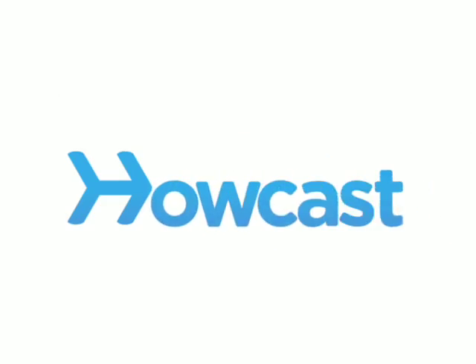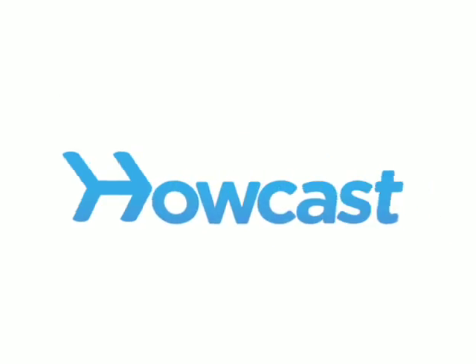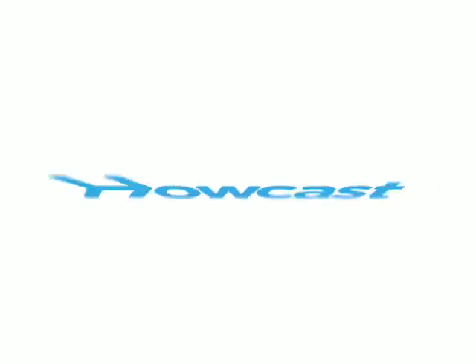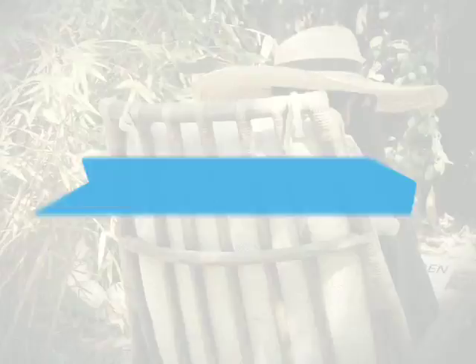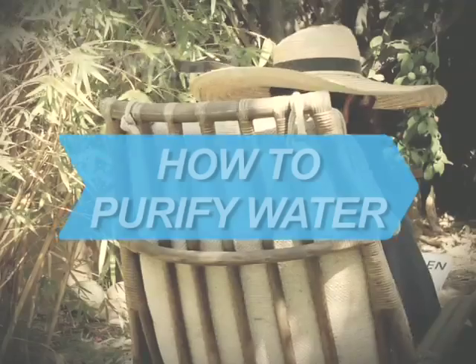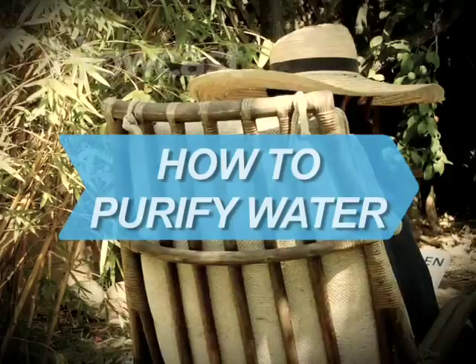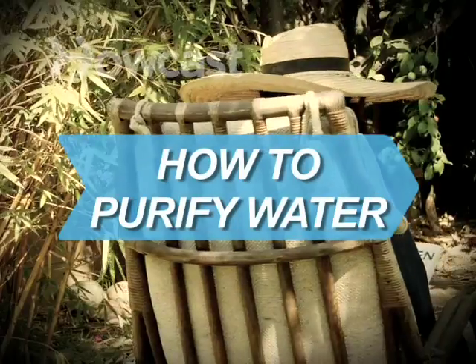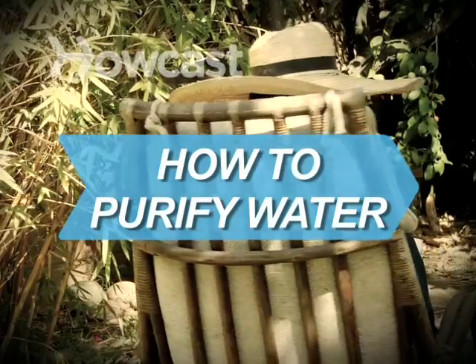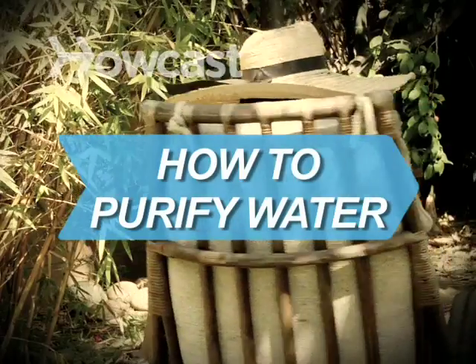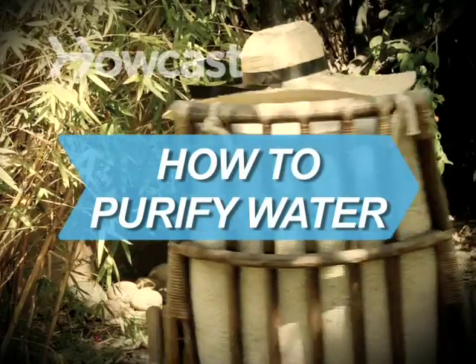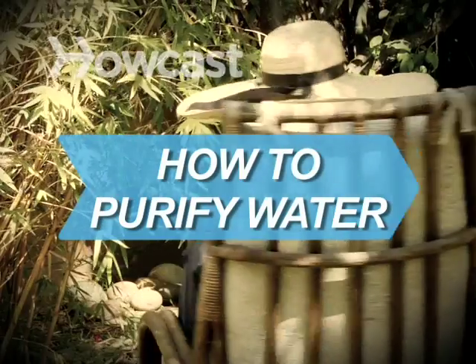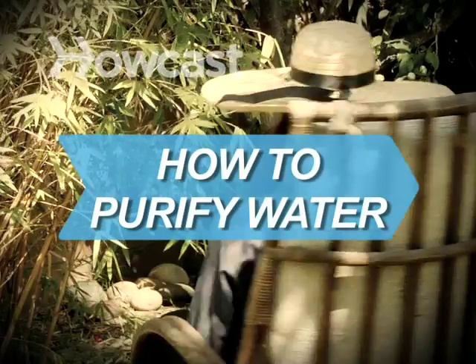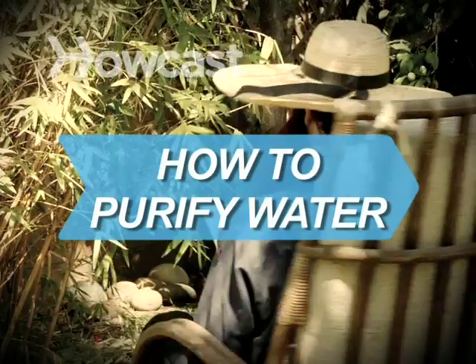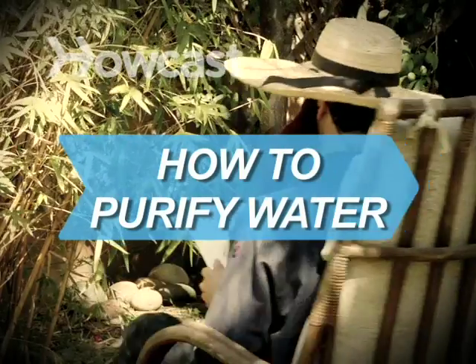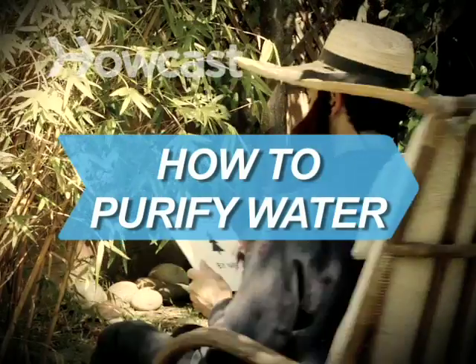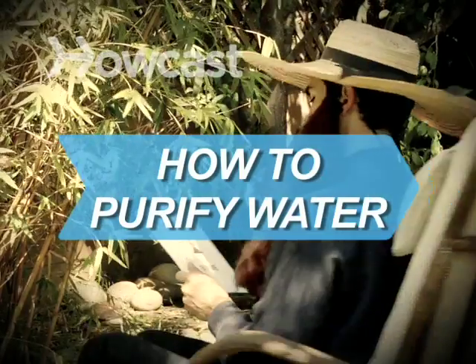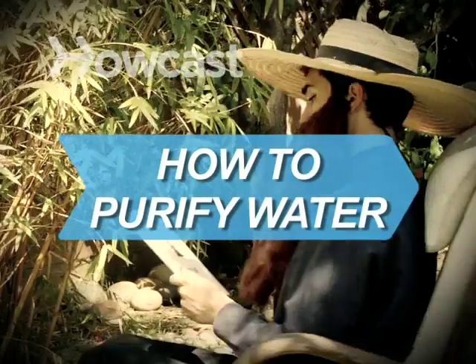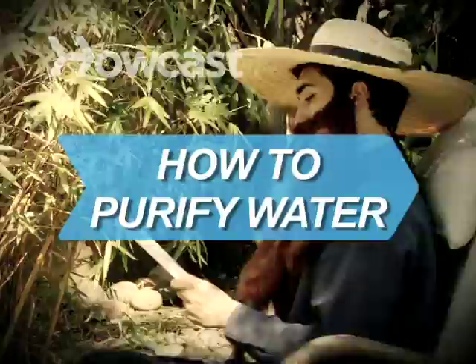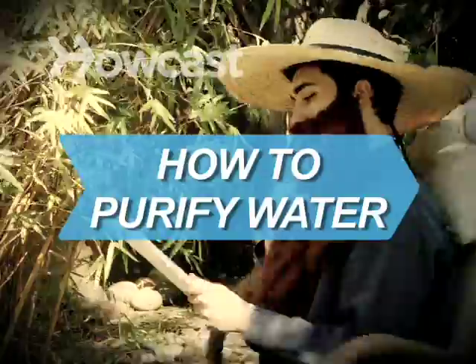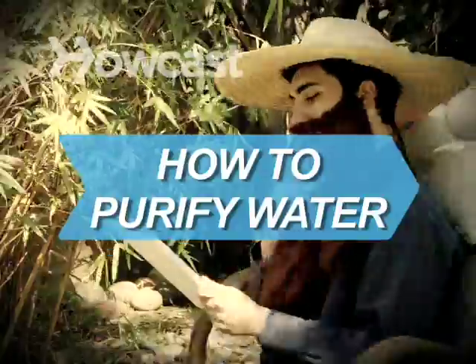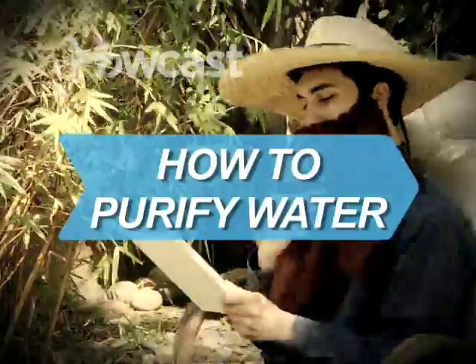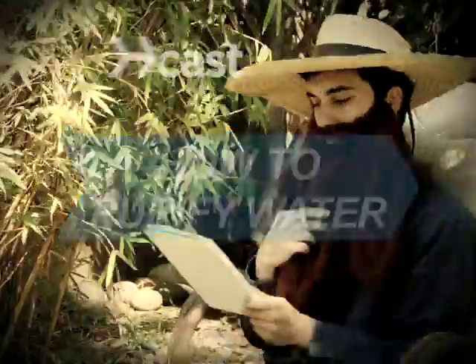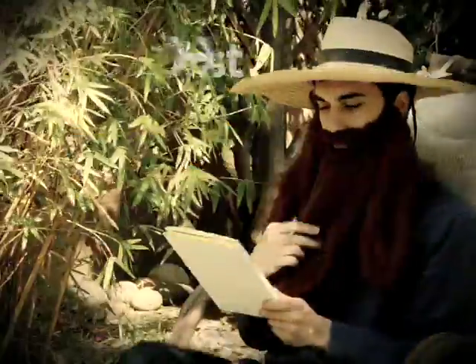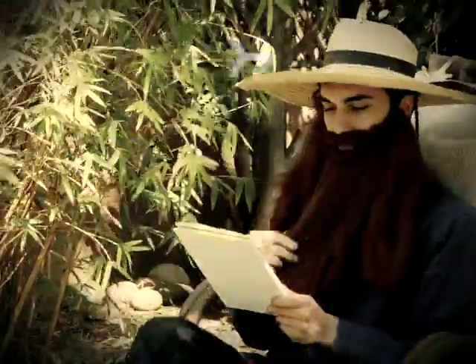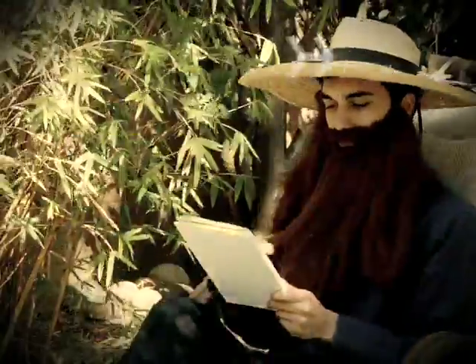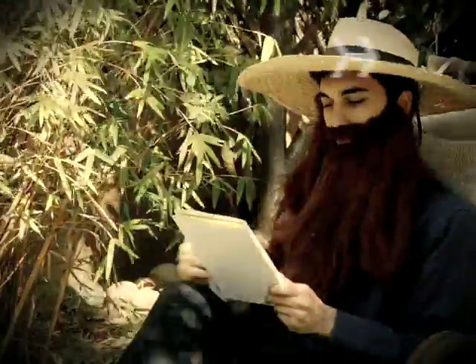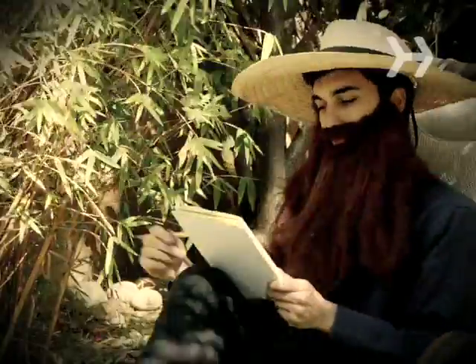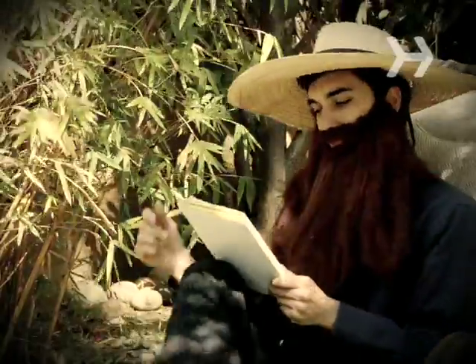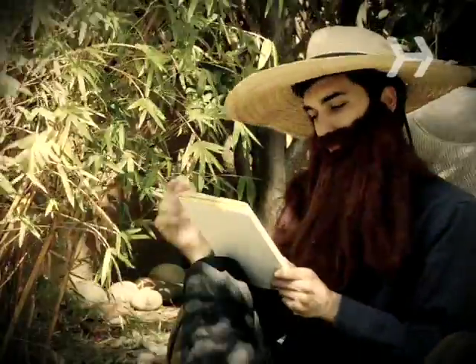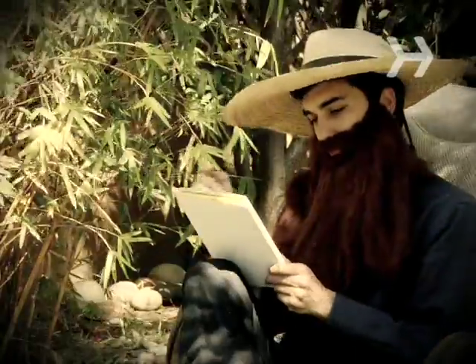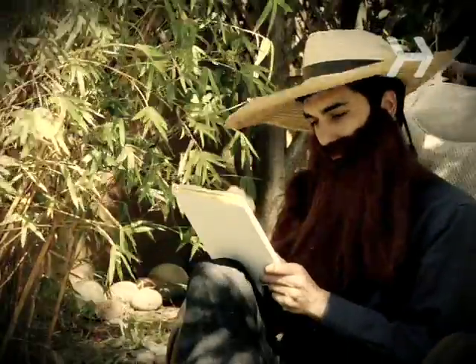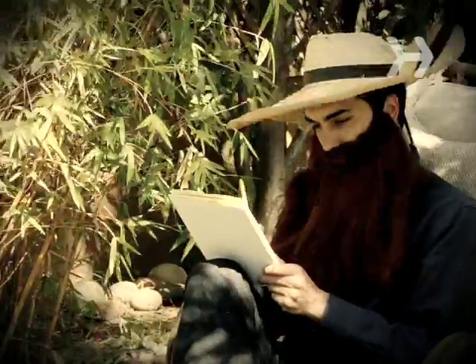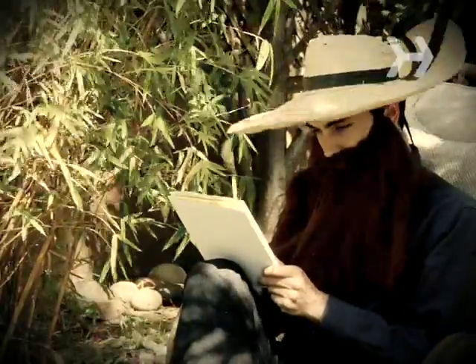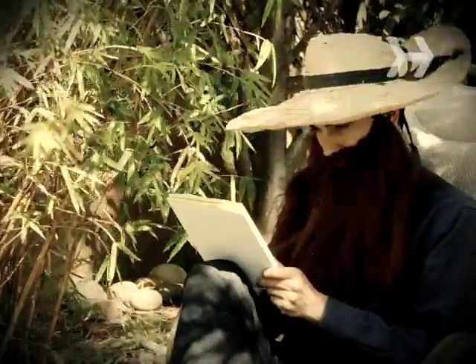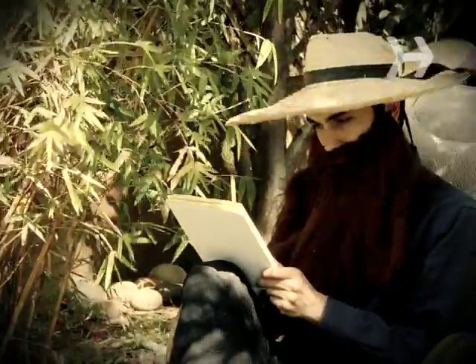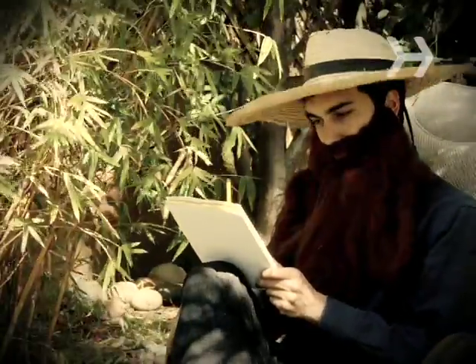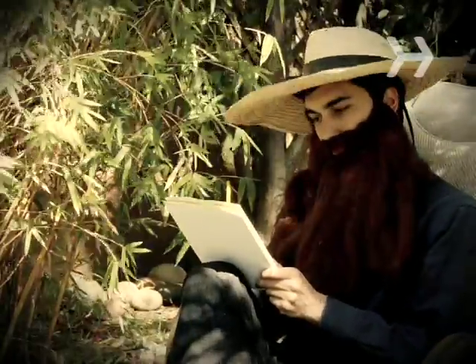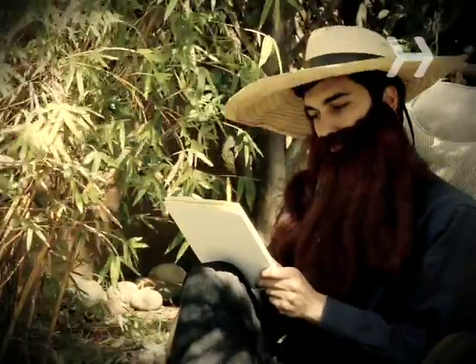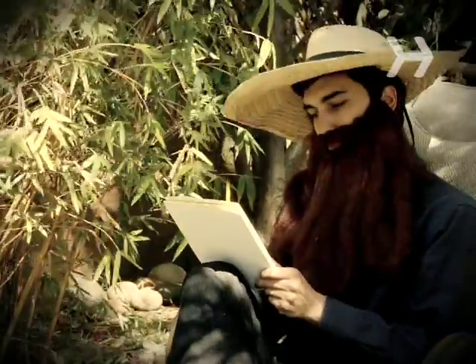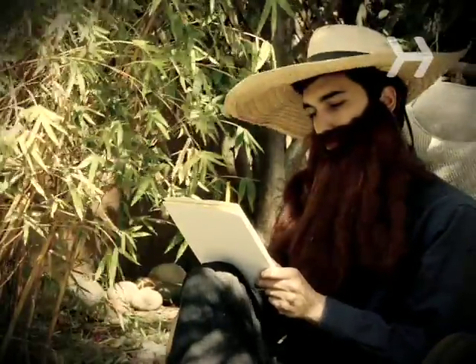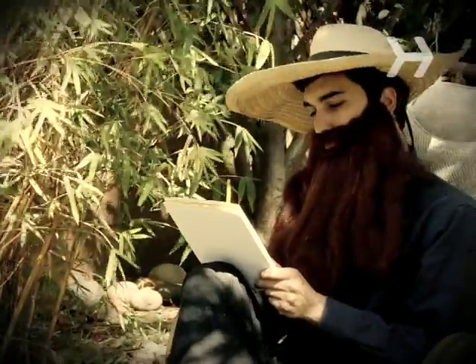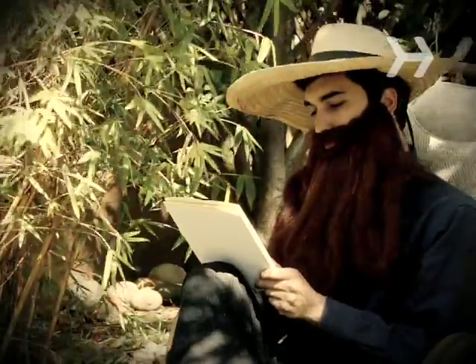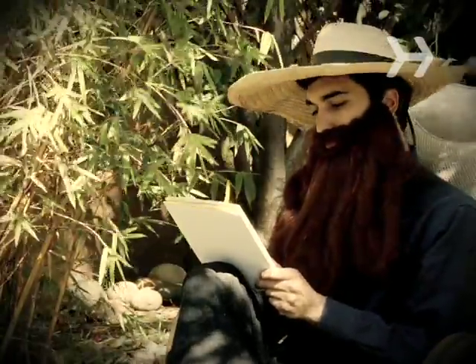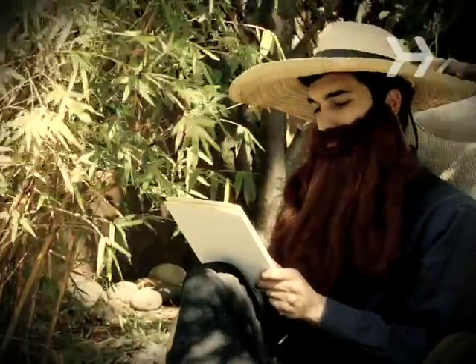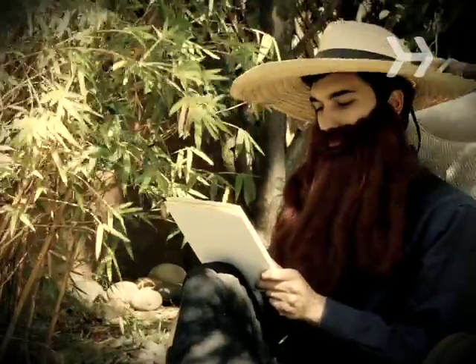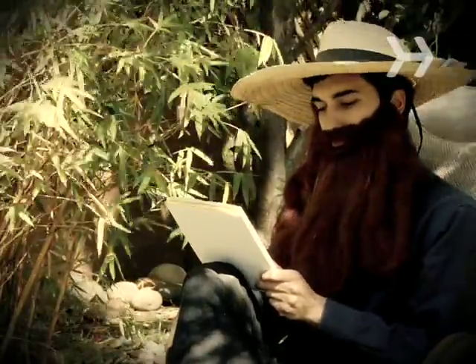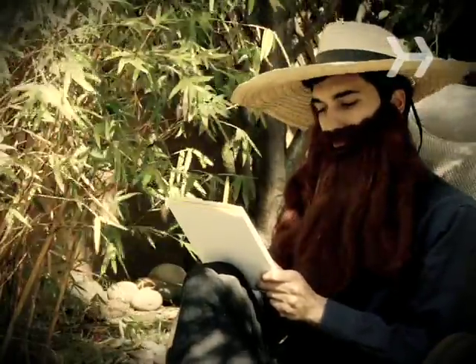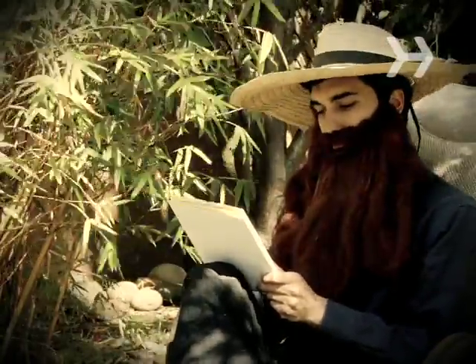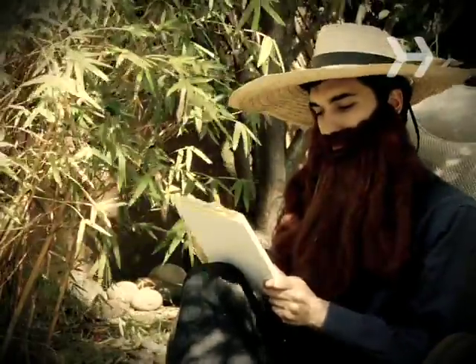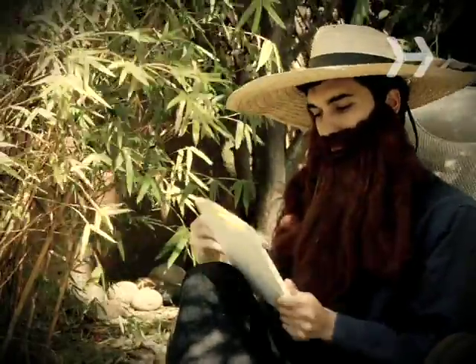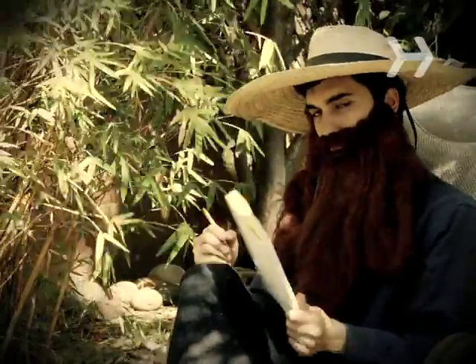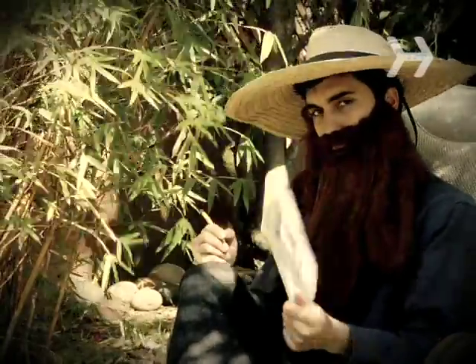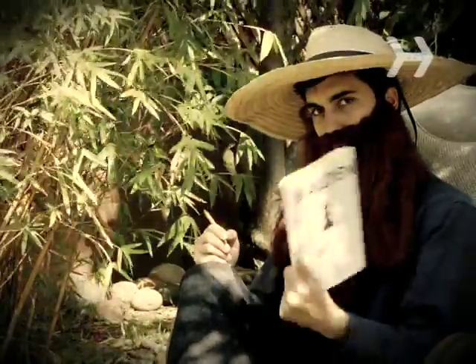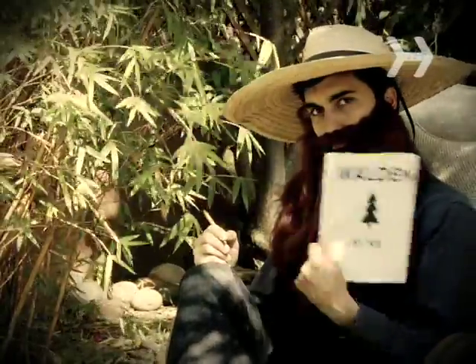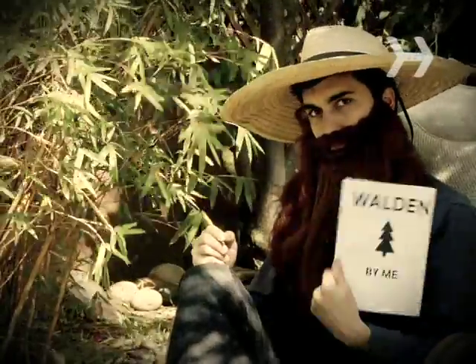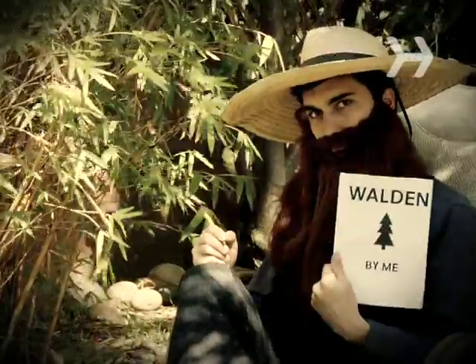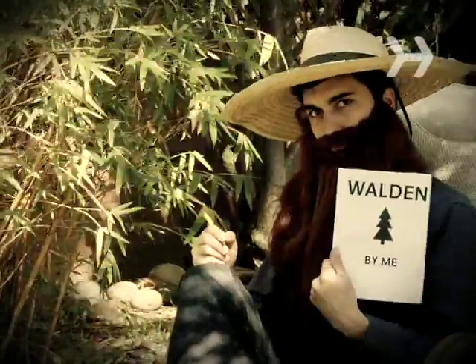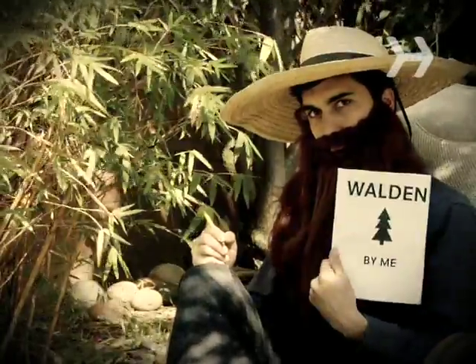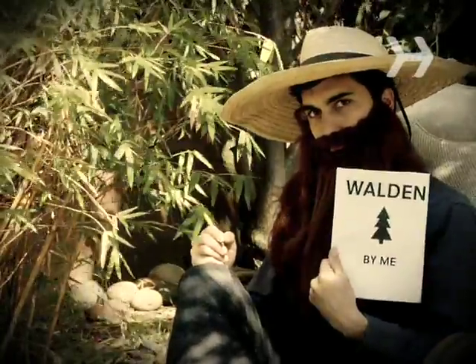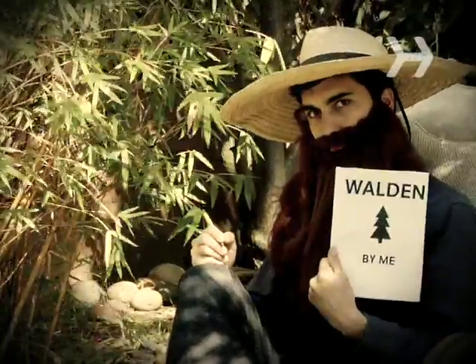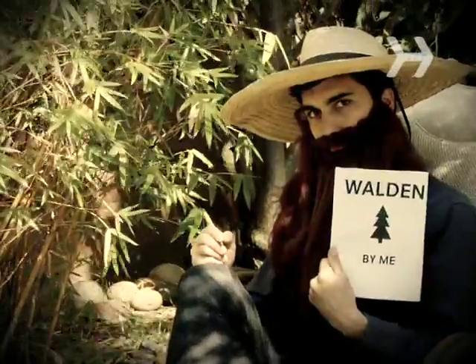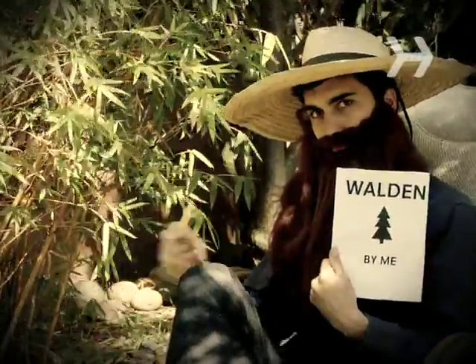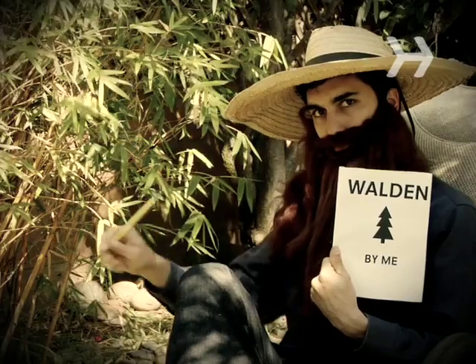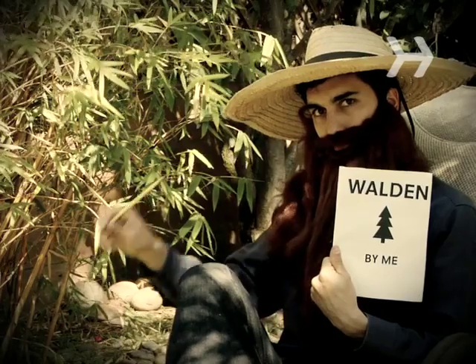How to Purify Water. Thoreau said water is the only drink for a wise man. Here's how to purify yours when you're out in the wild.